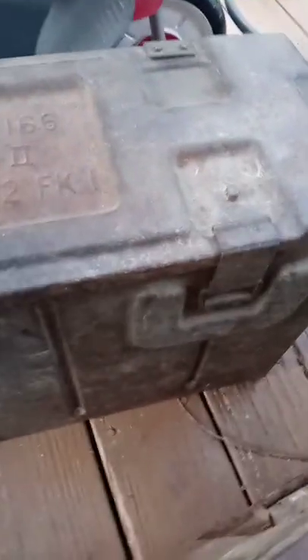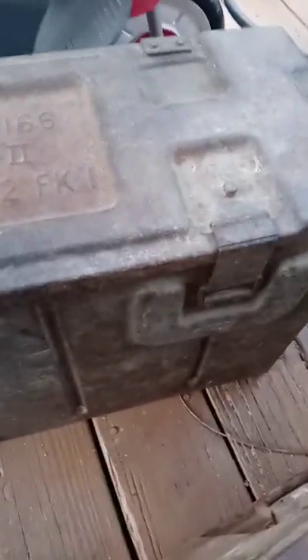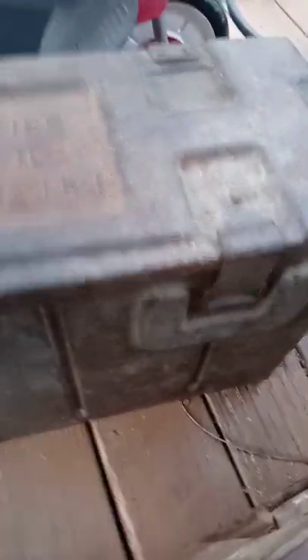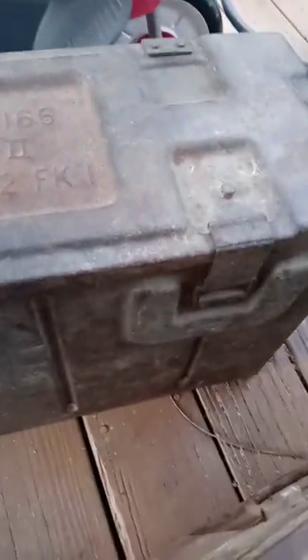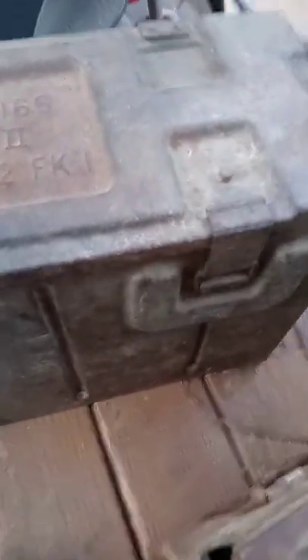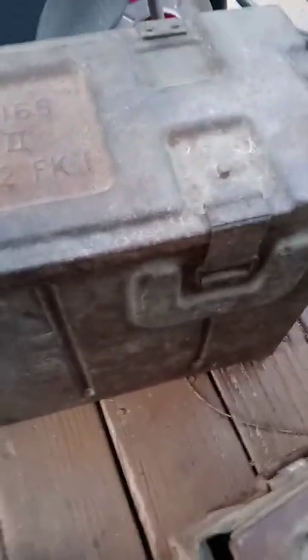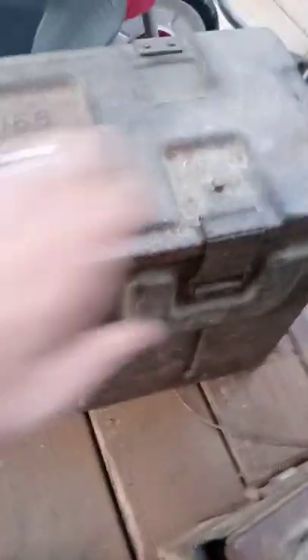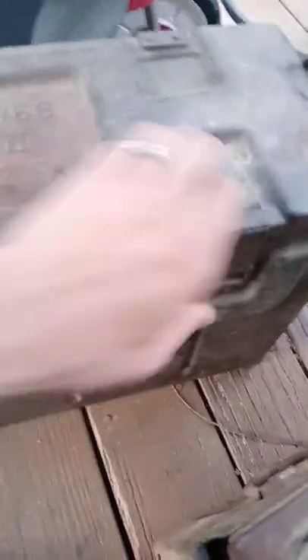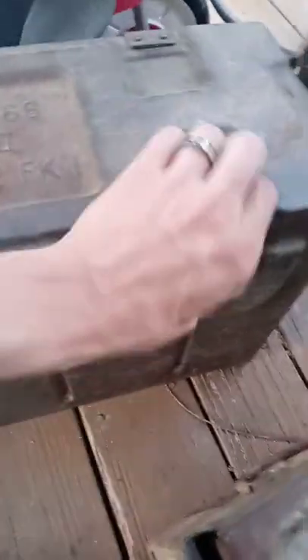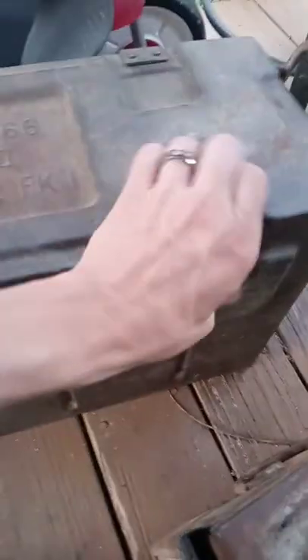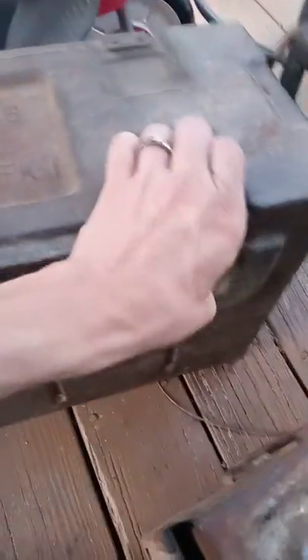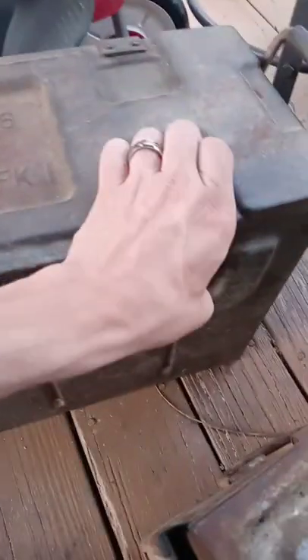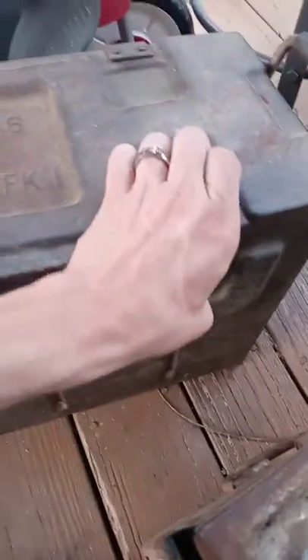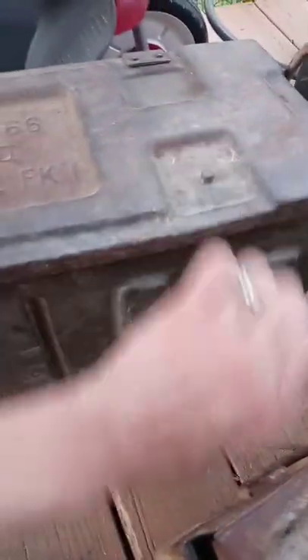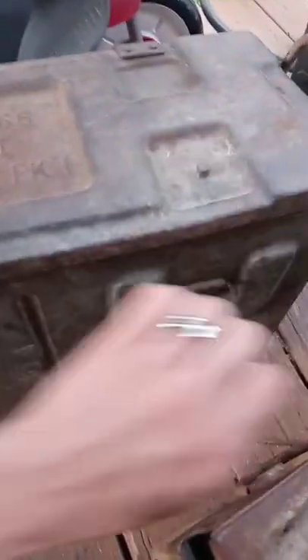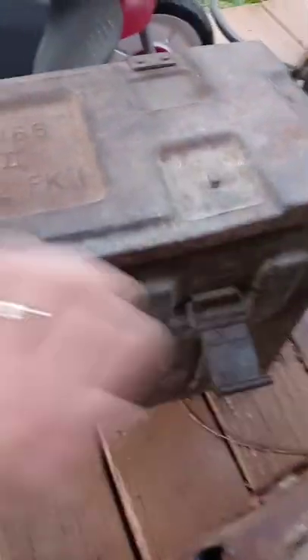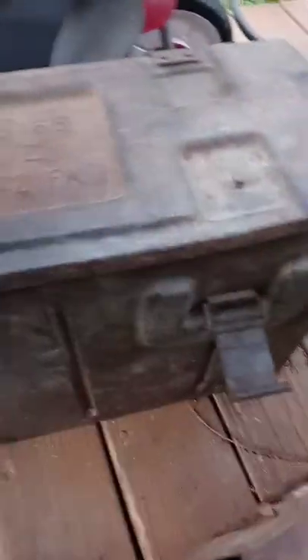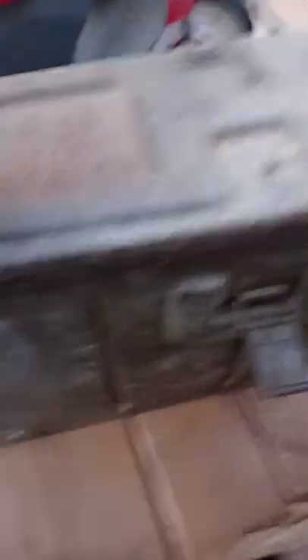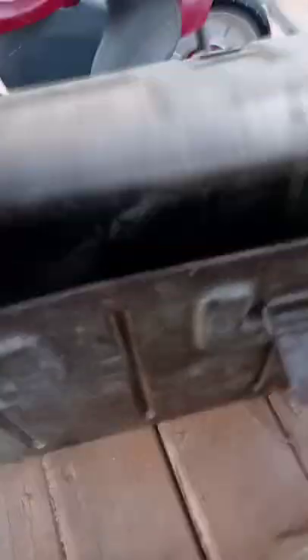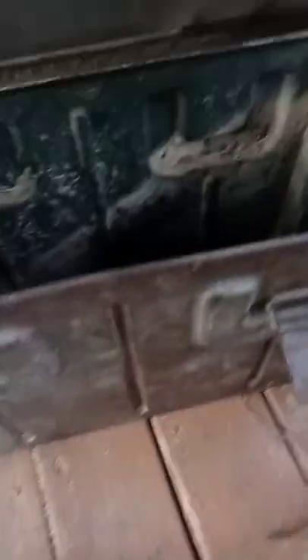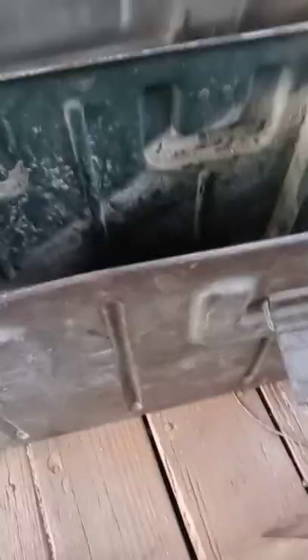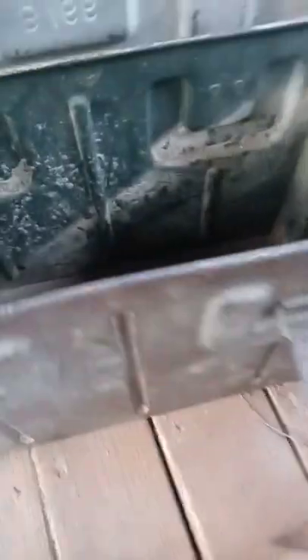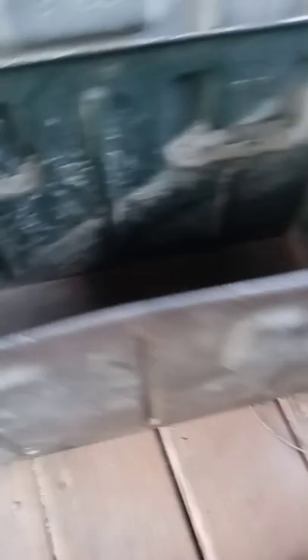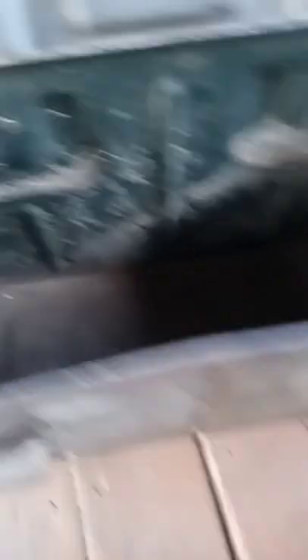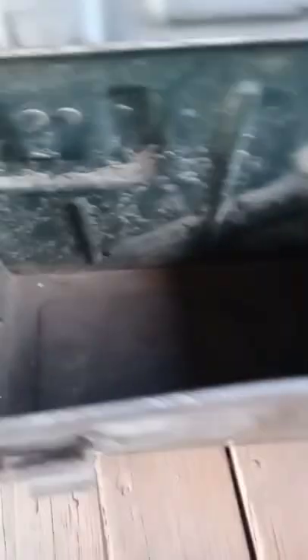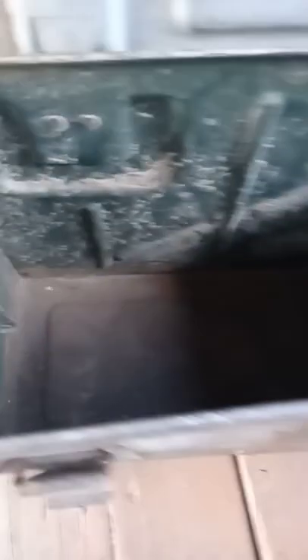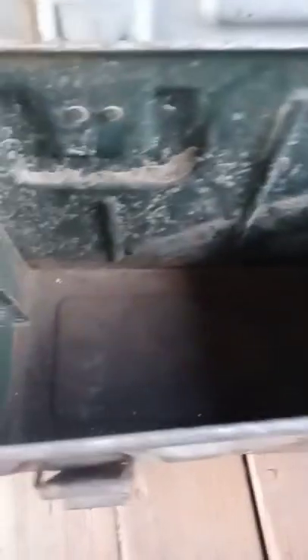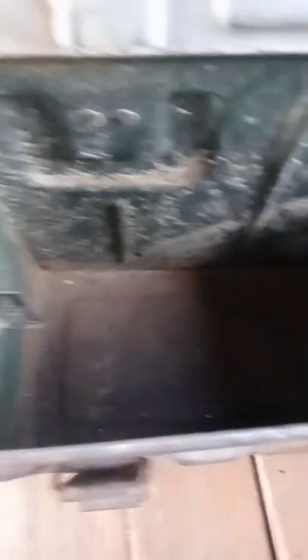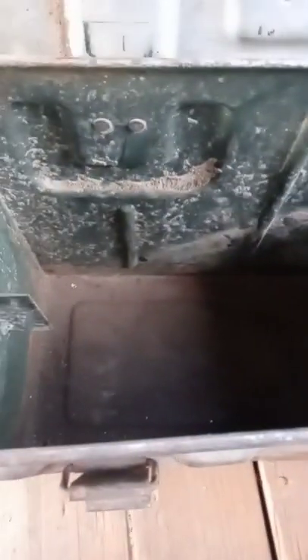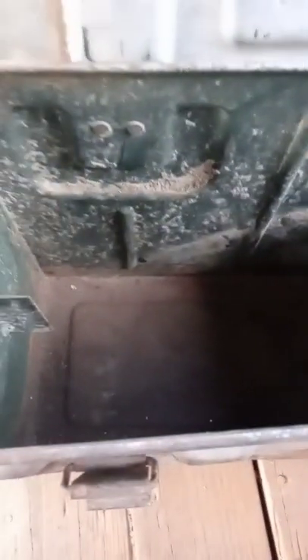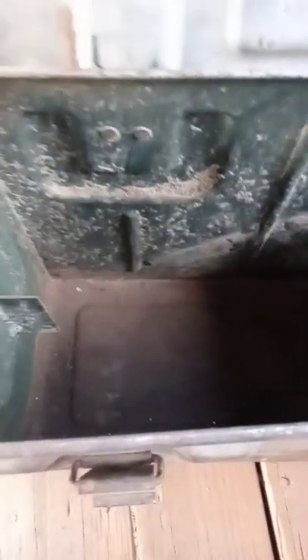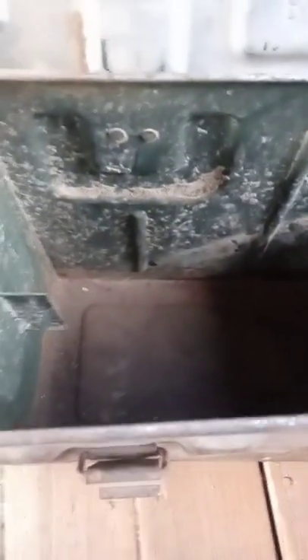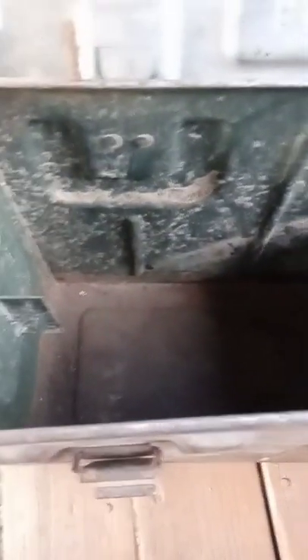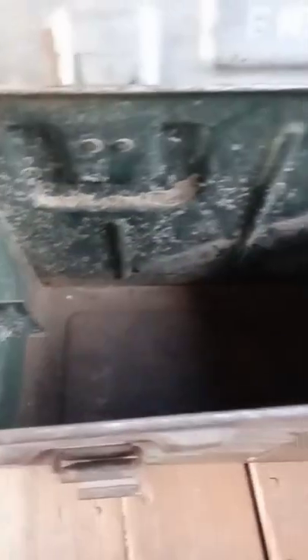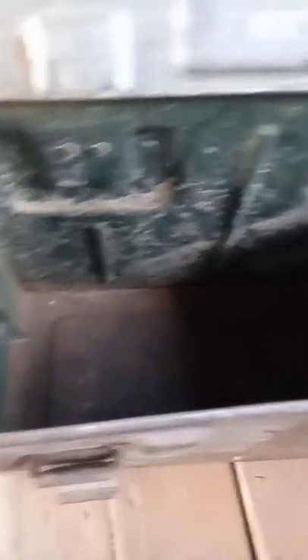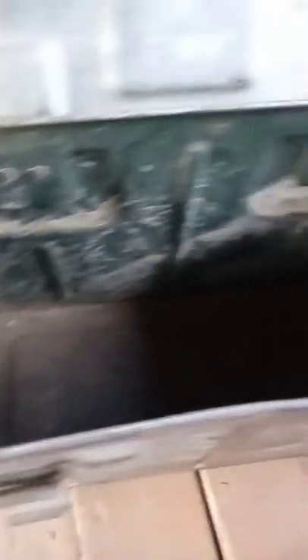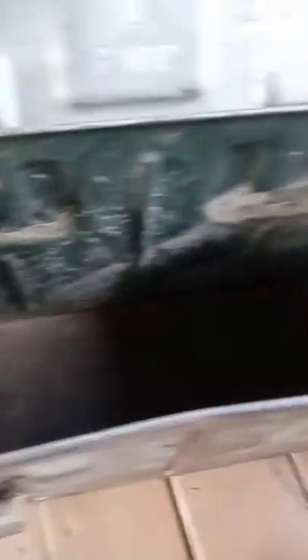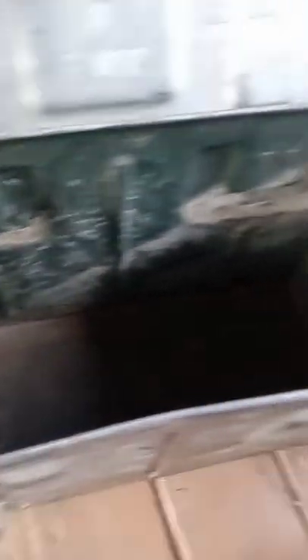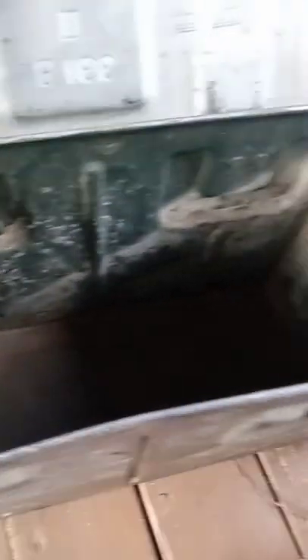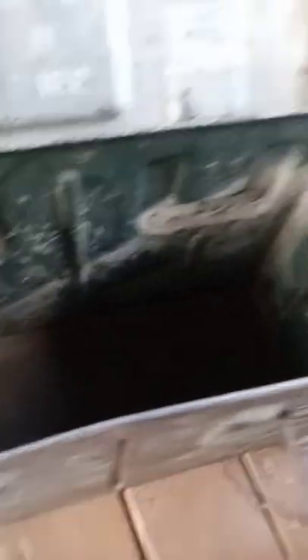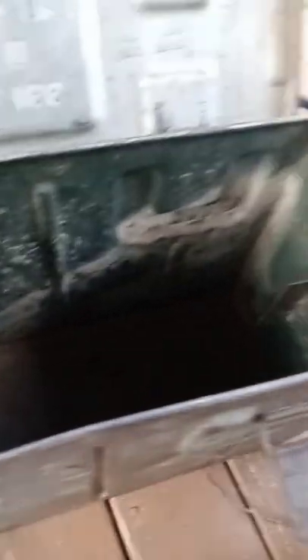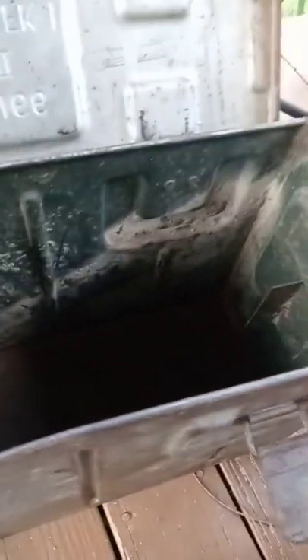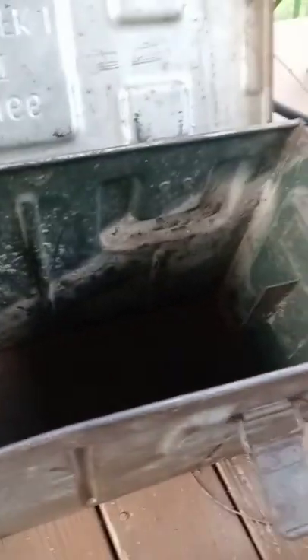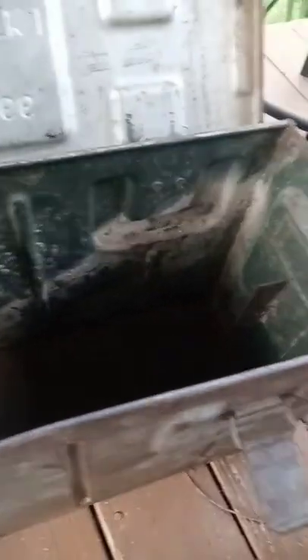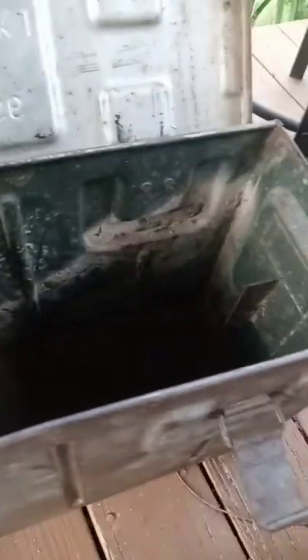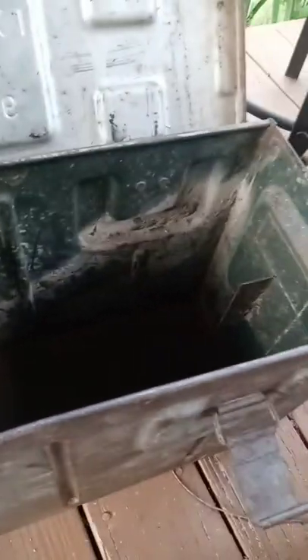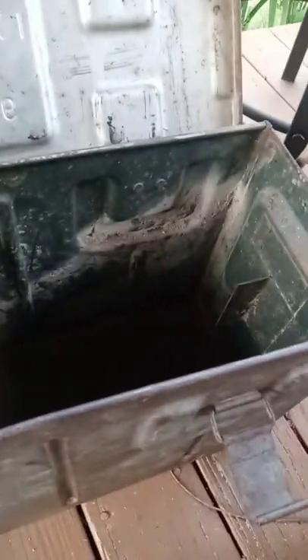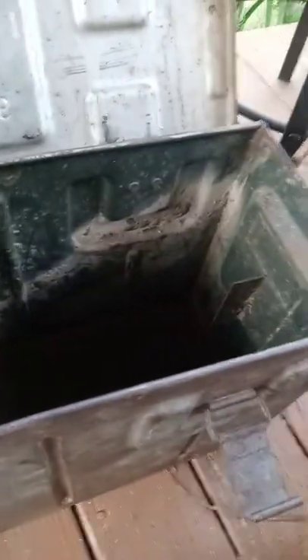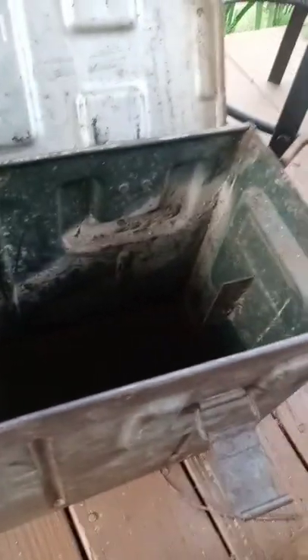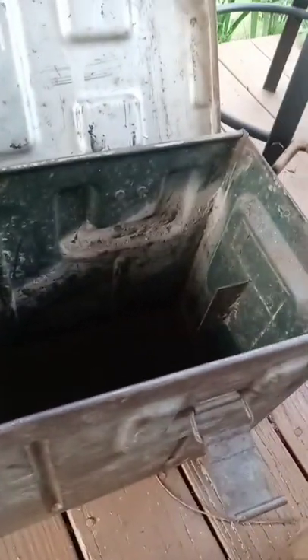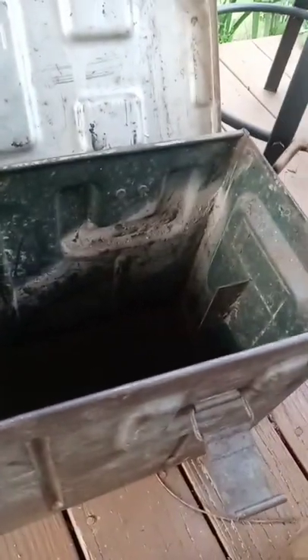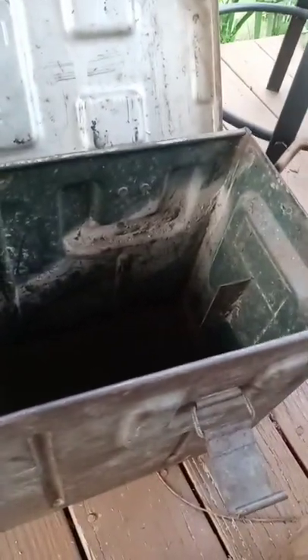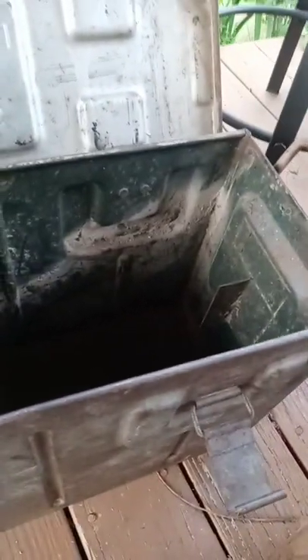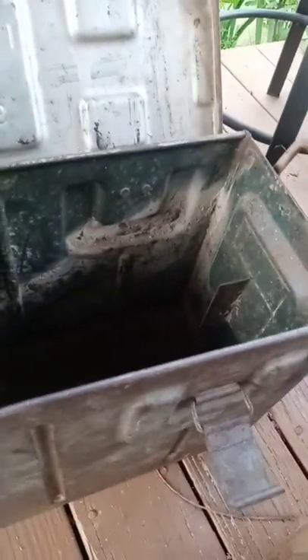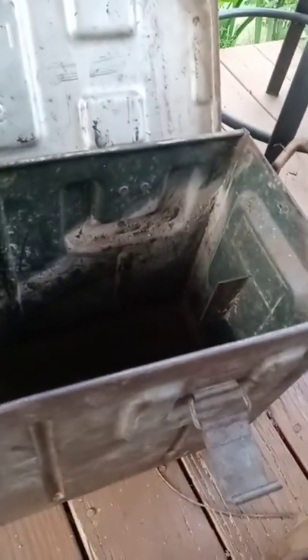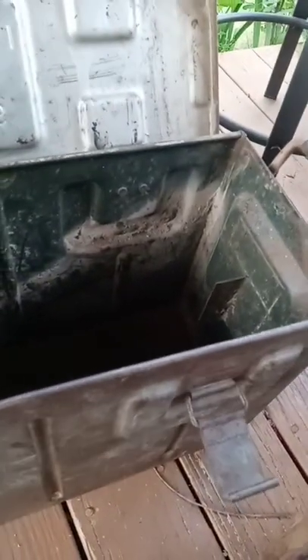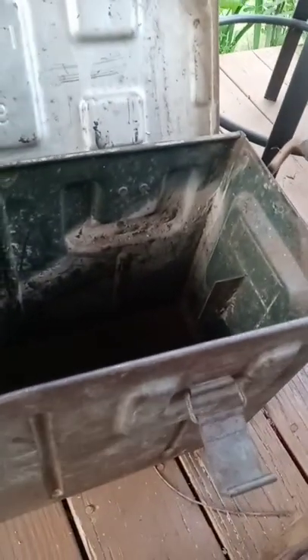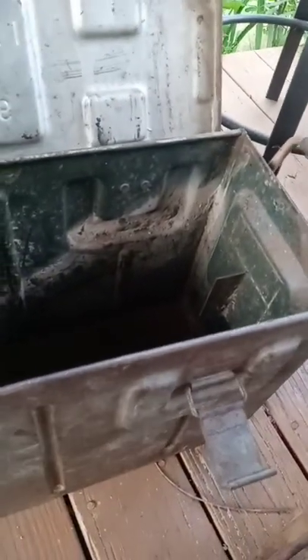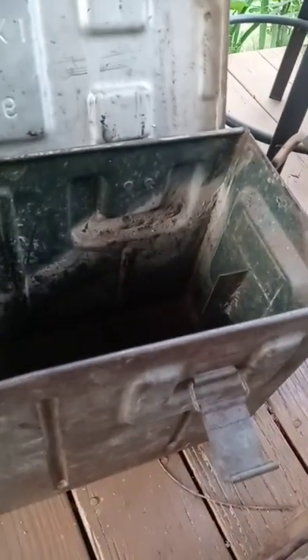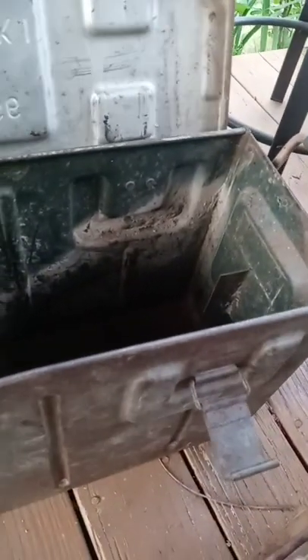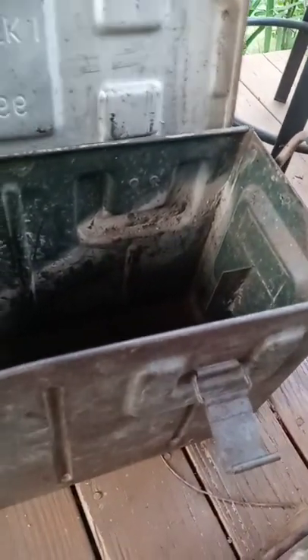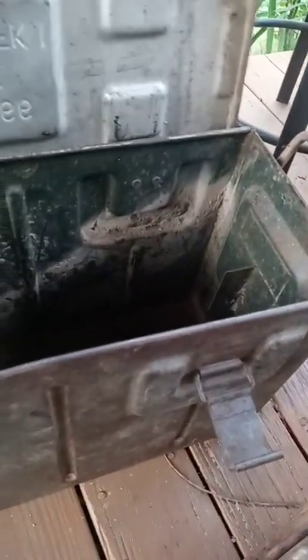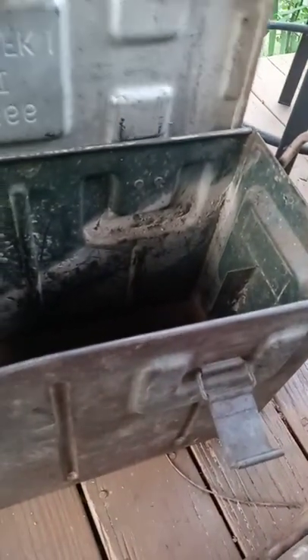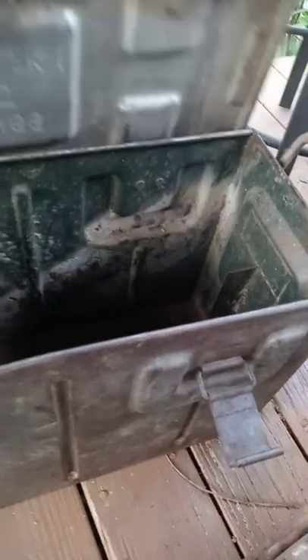So you actually just pop this, and look at how great of a shape this is in. These are awesome, I'm not lying. Love them.